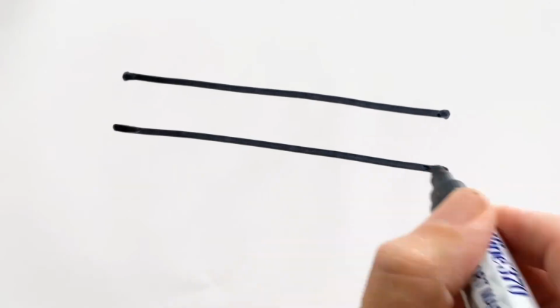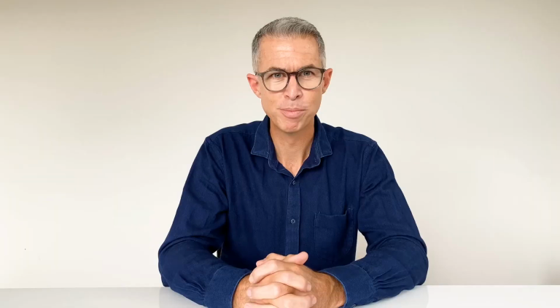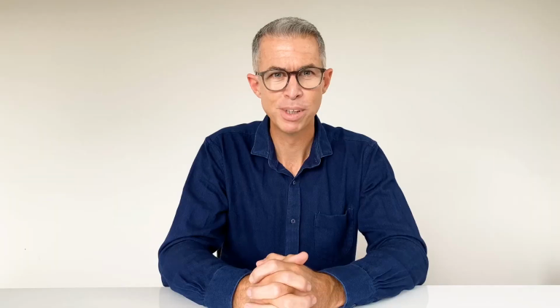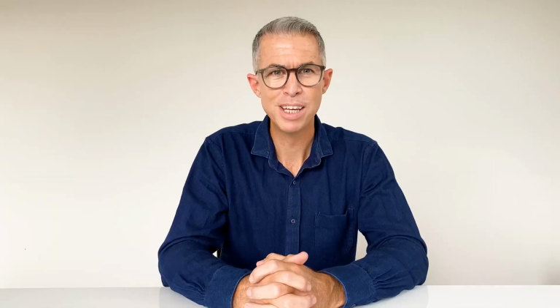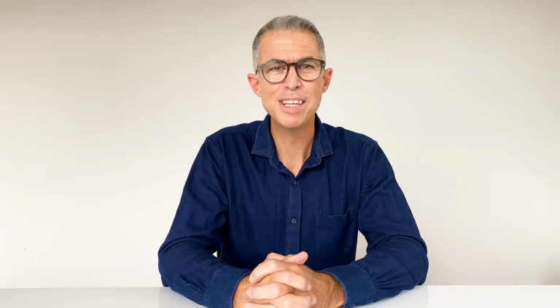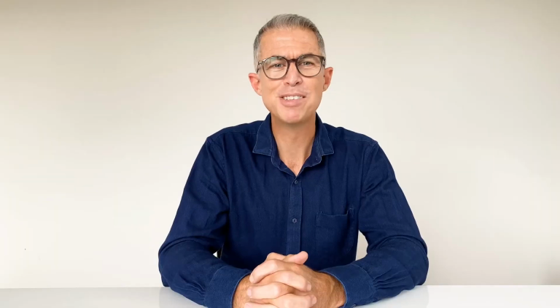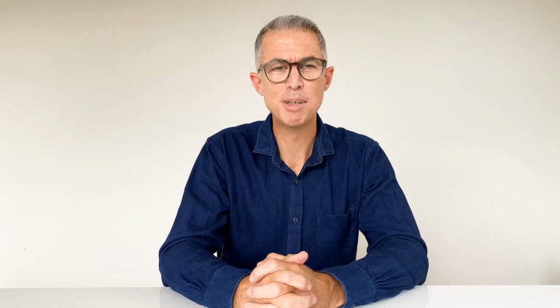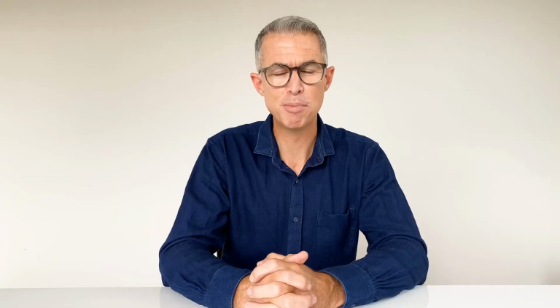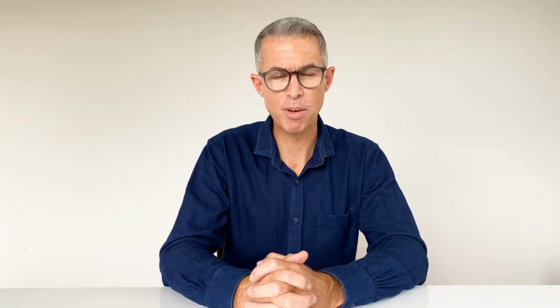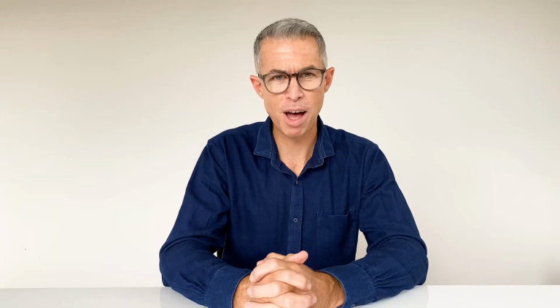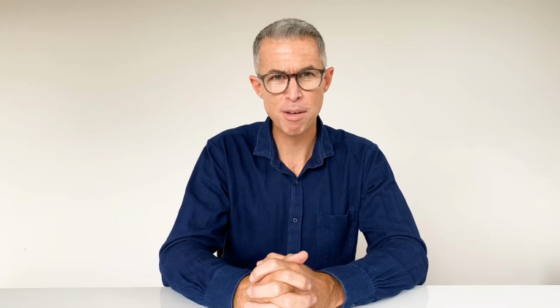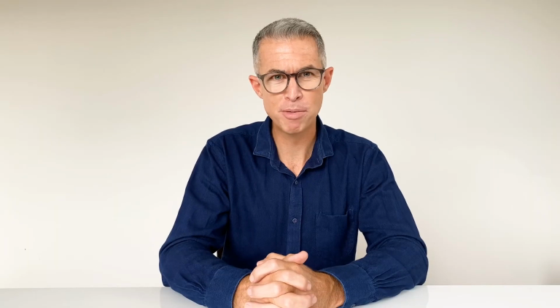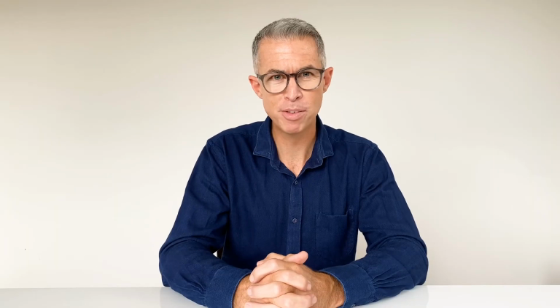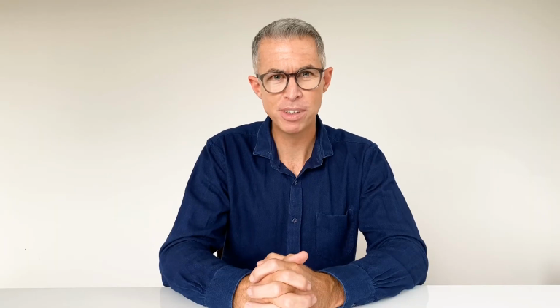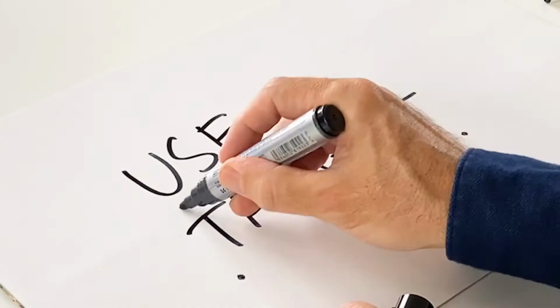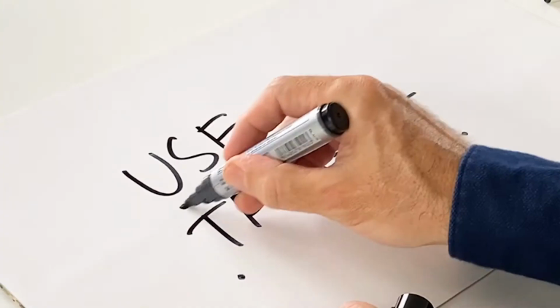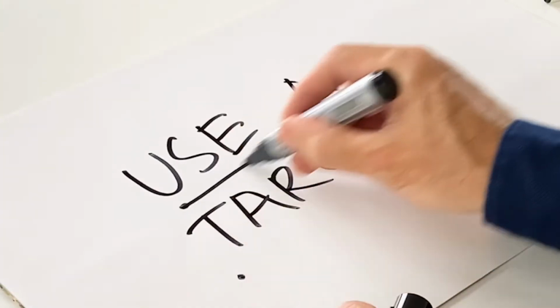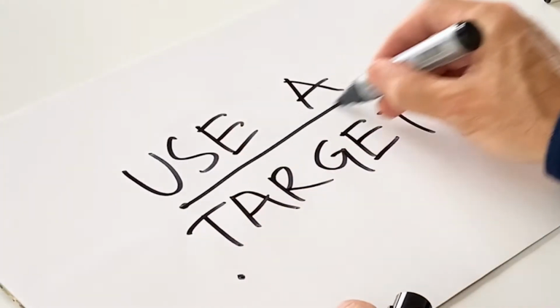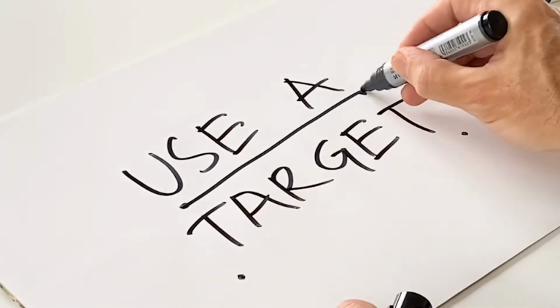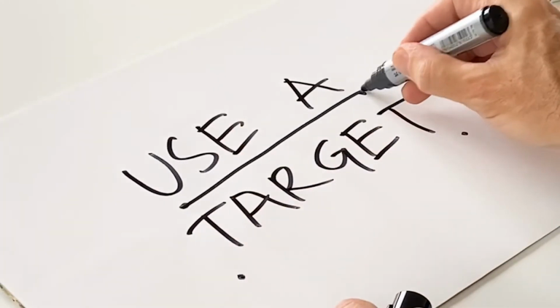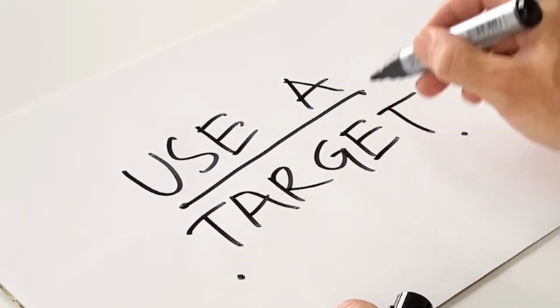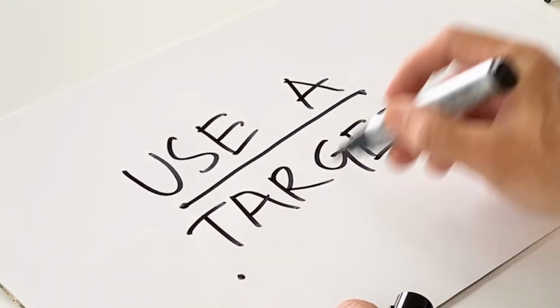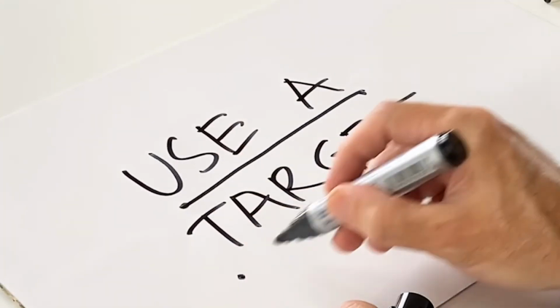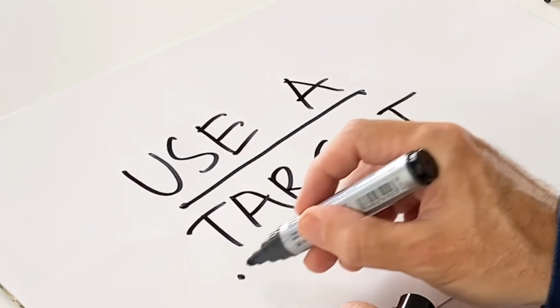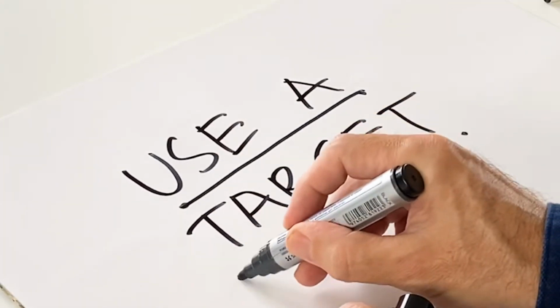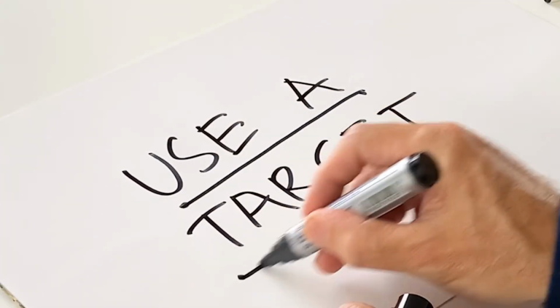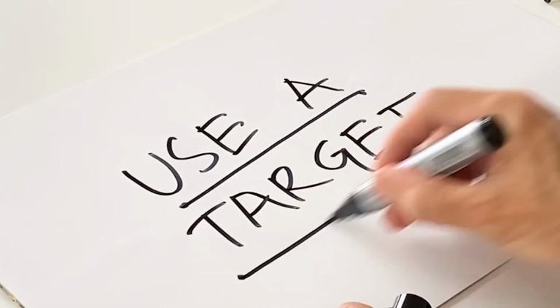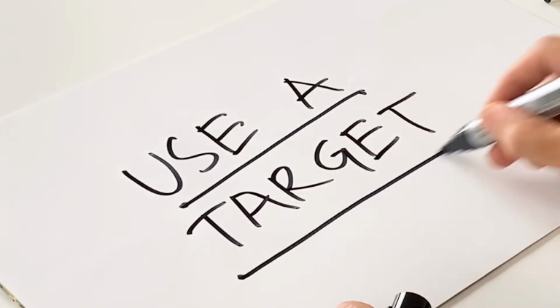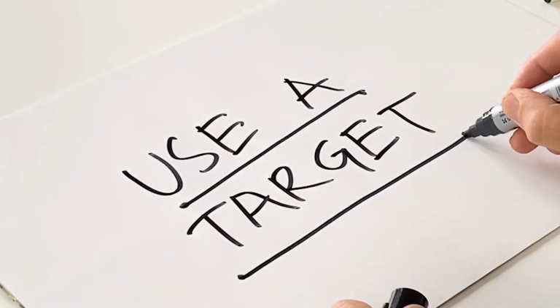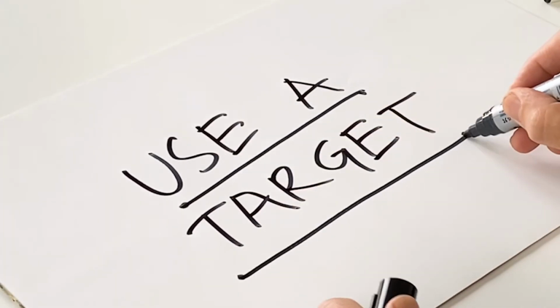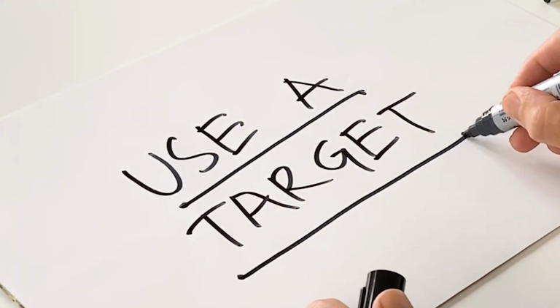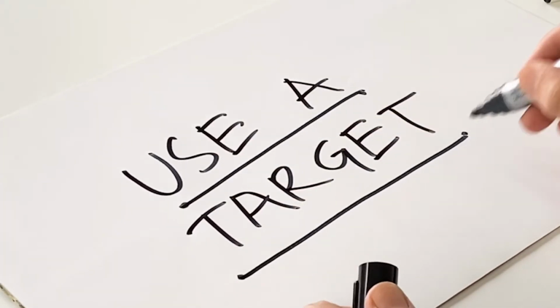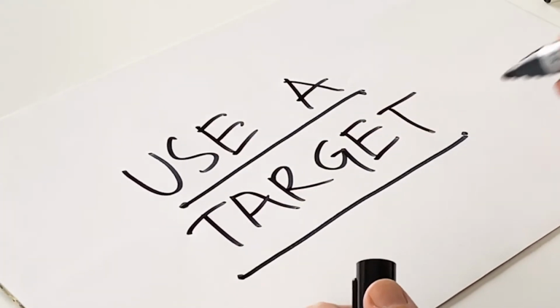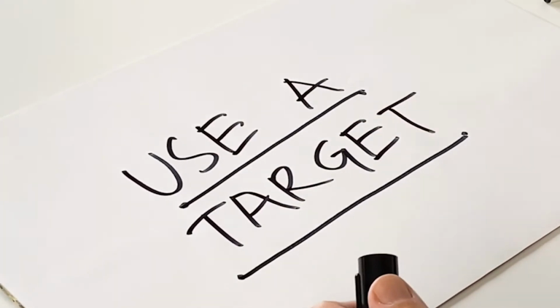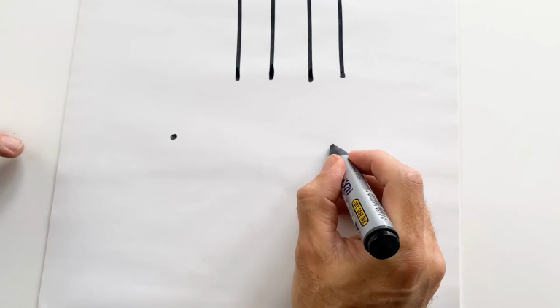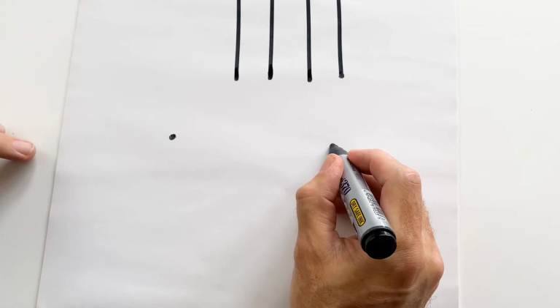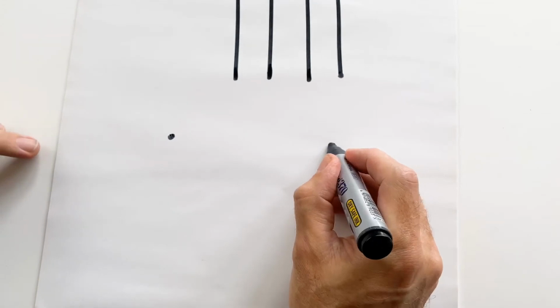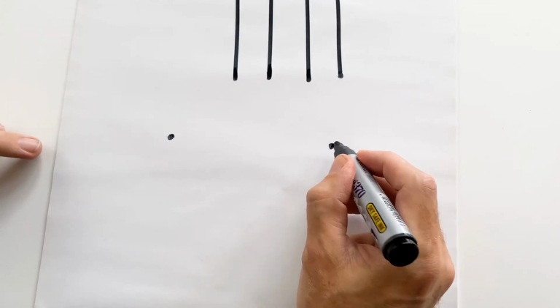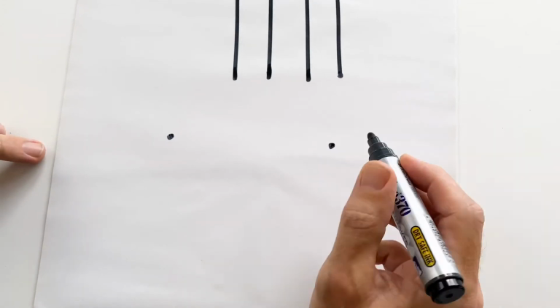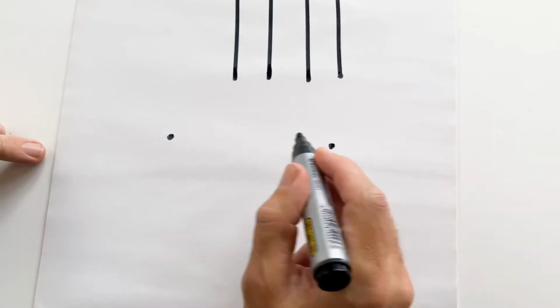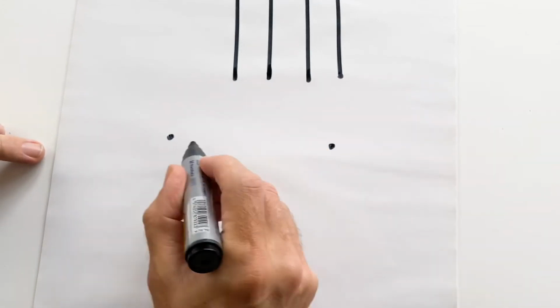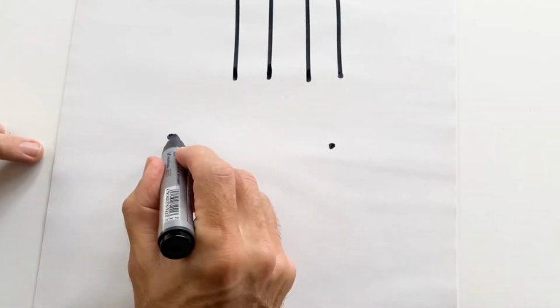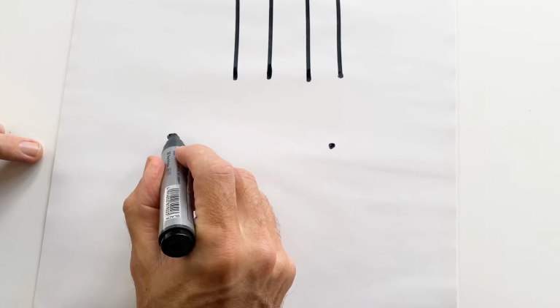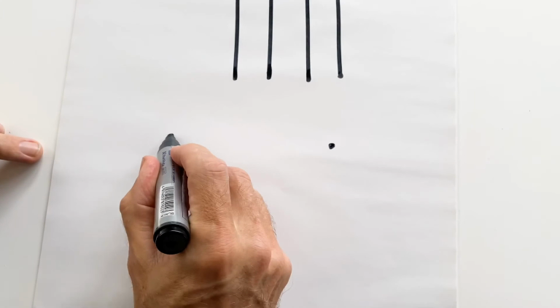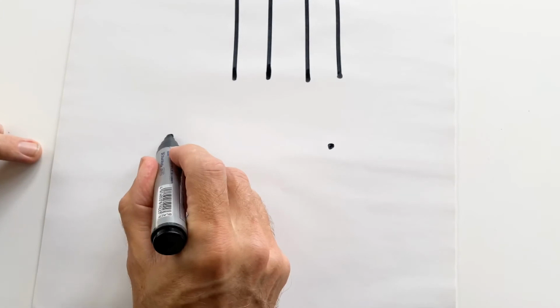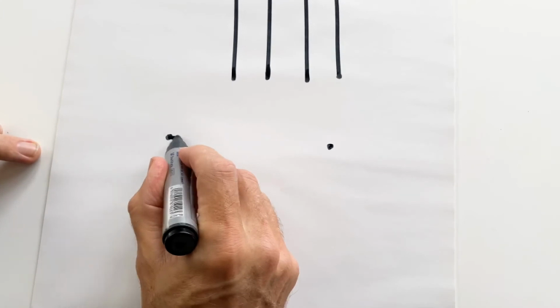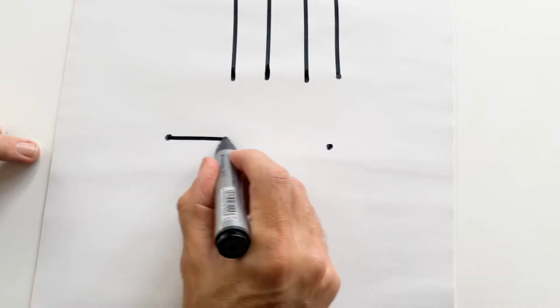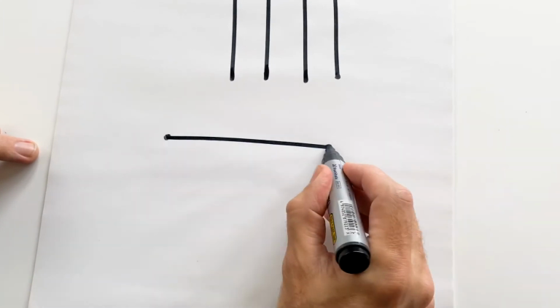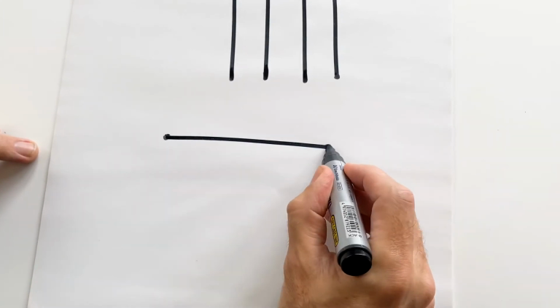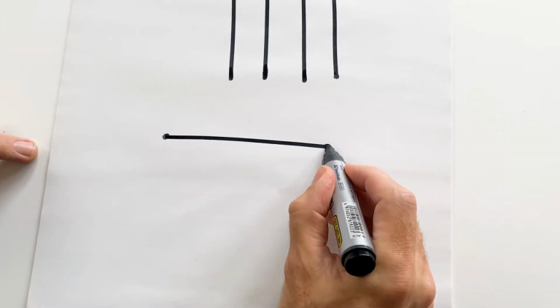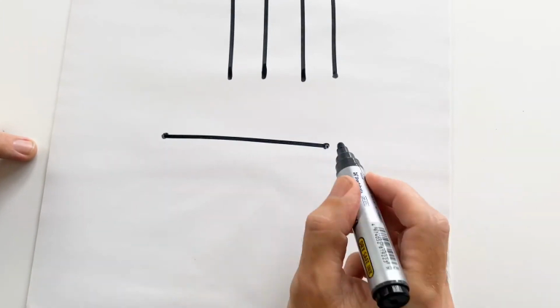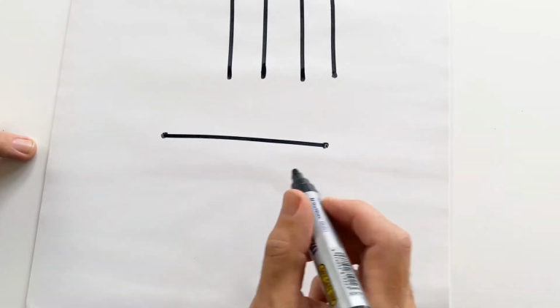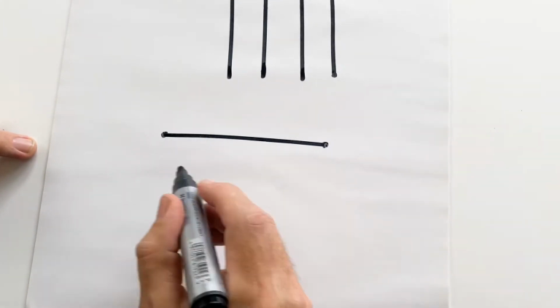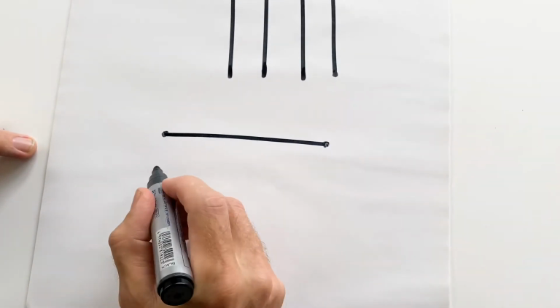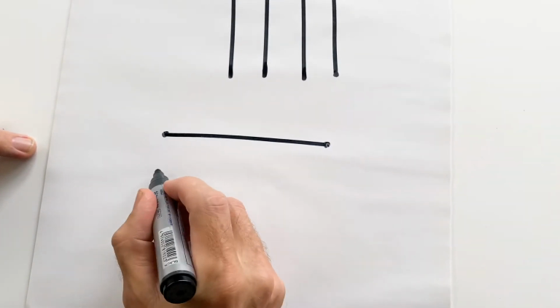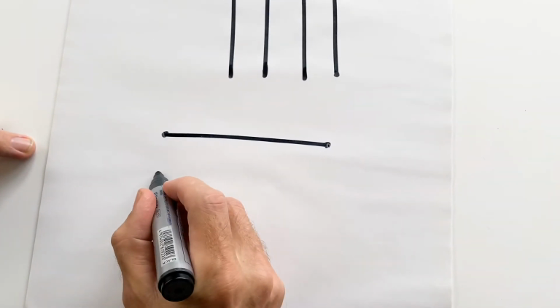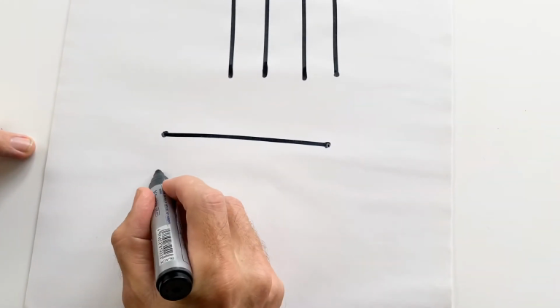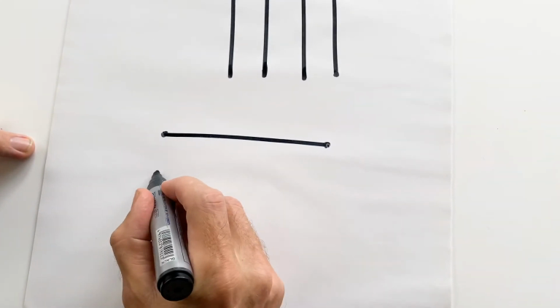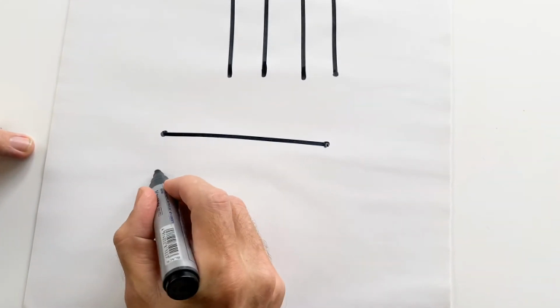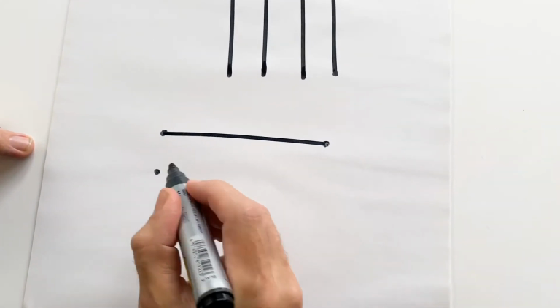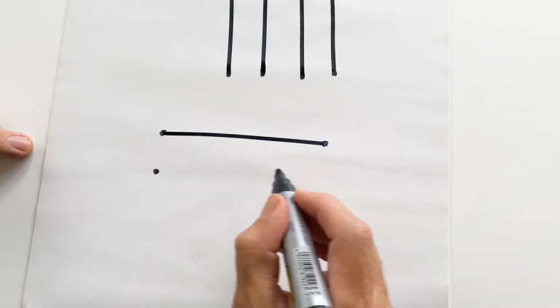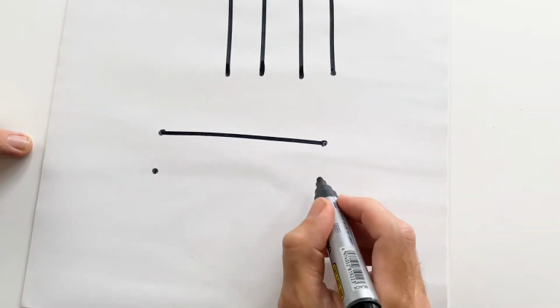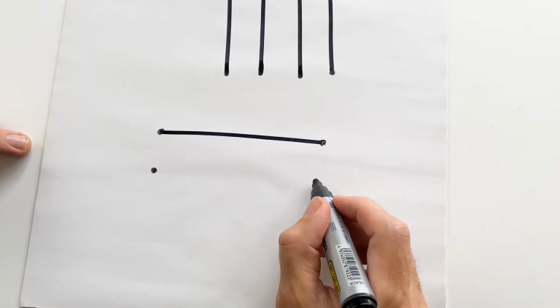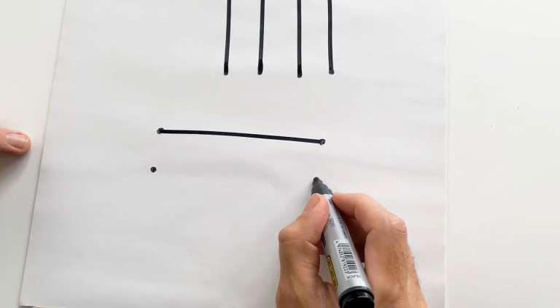Here's tip five: try using a target and throw your line between two points.